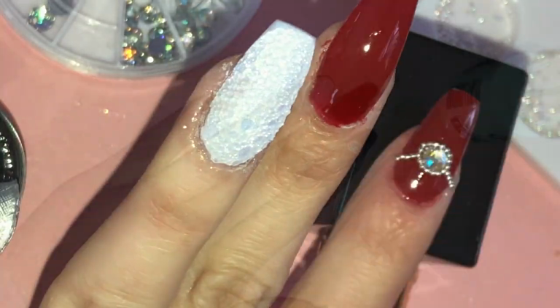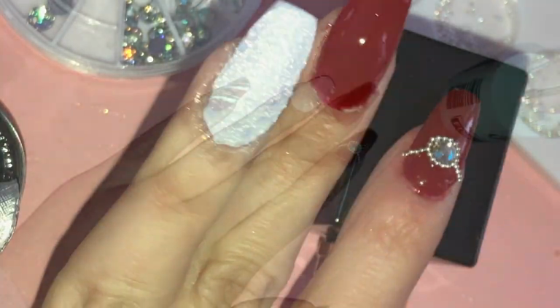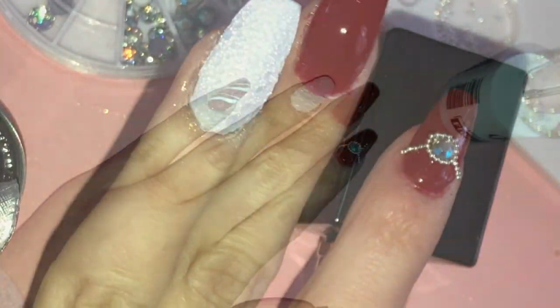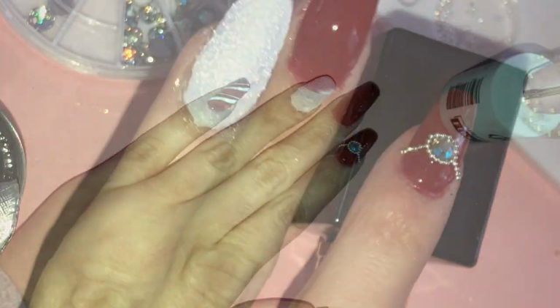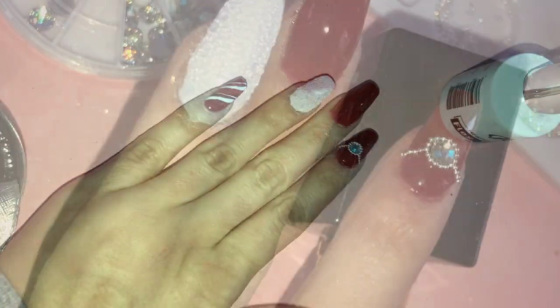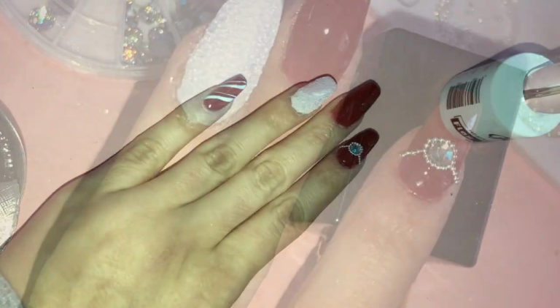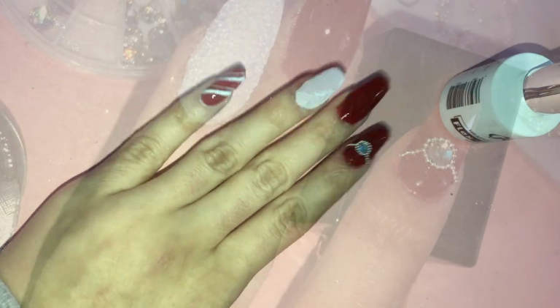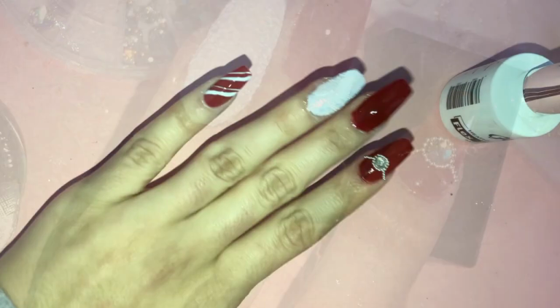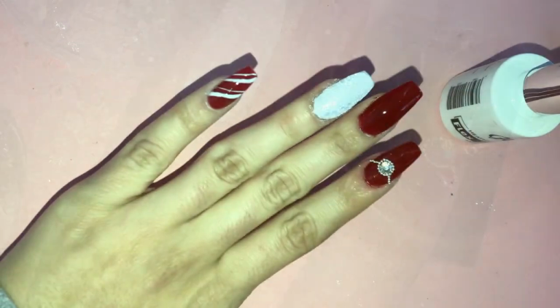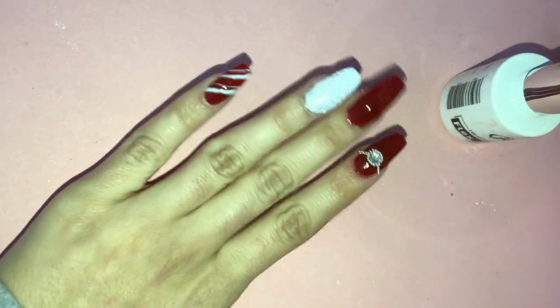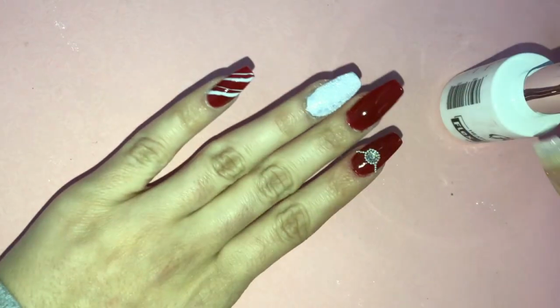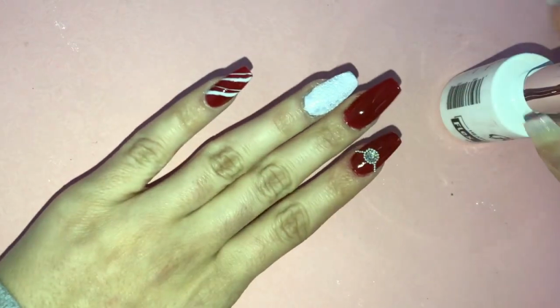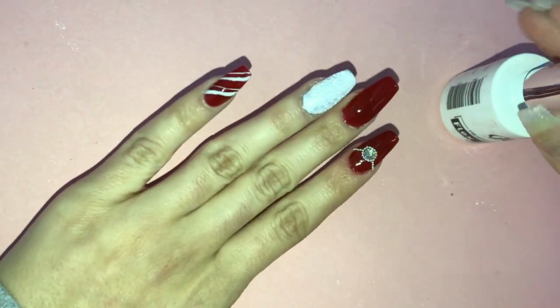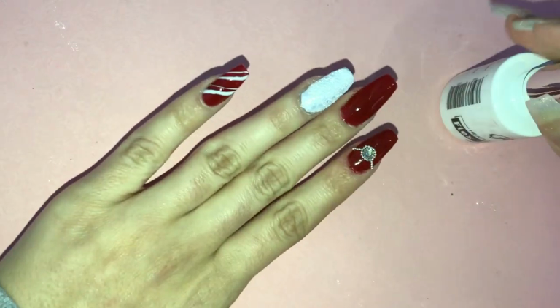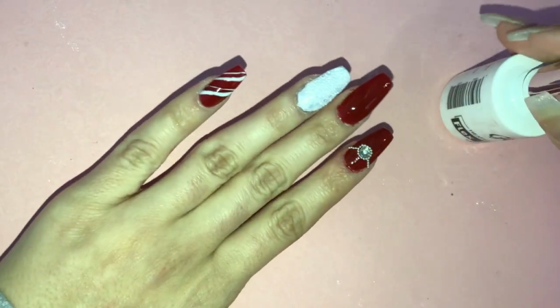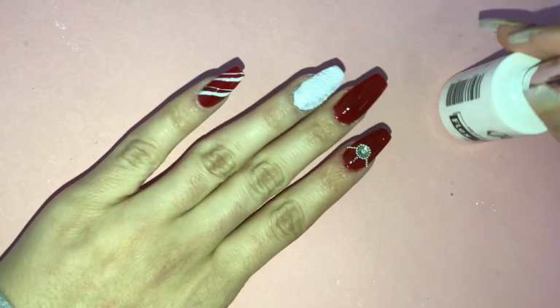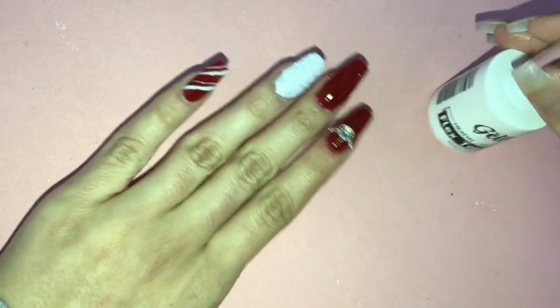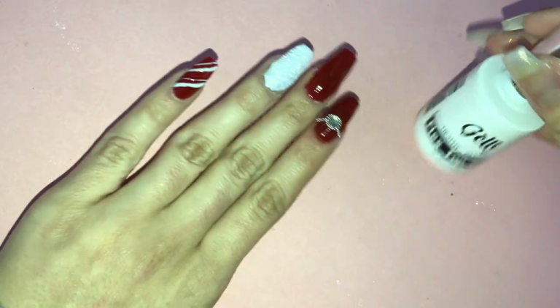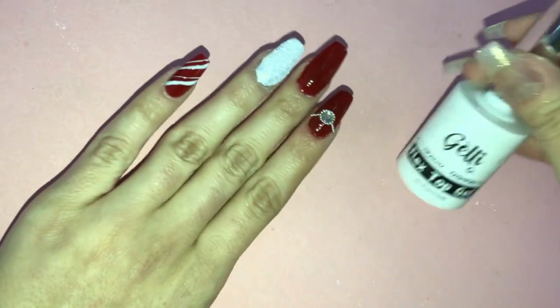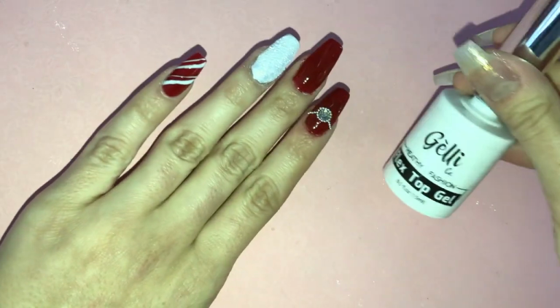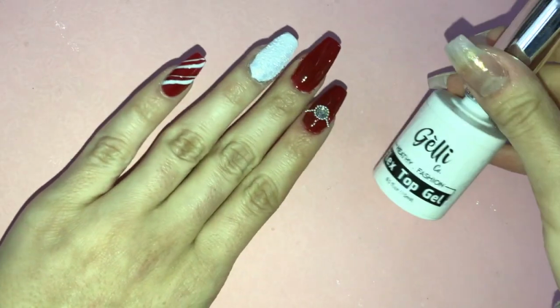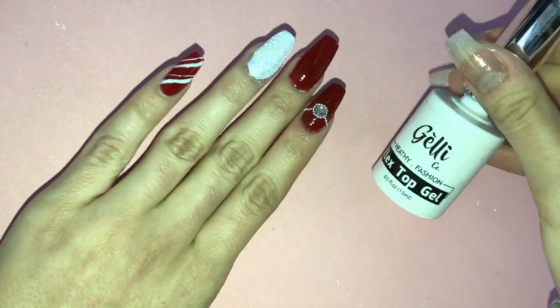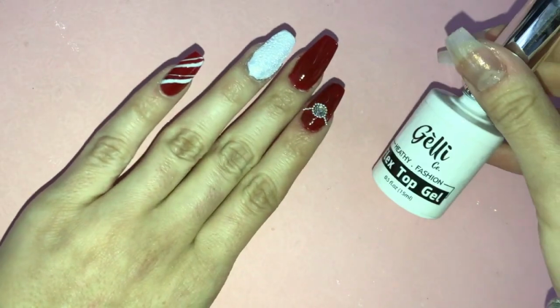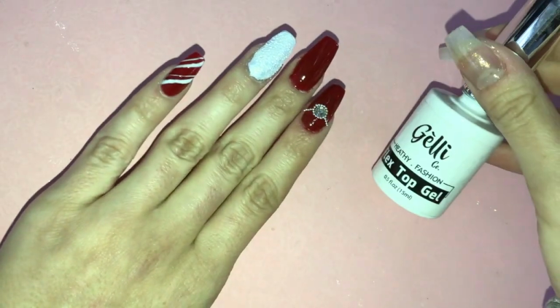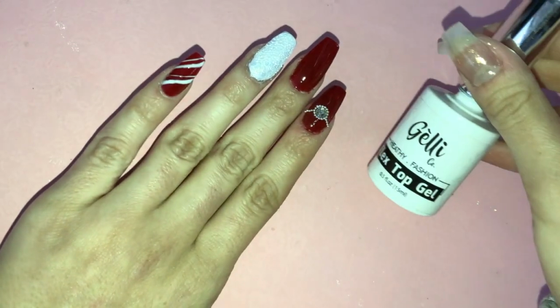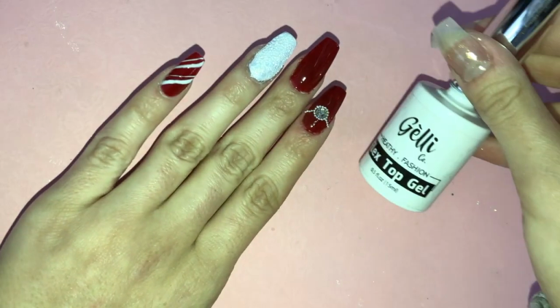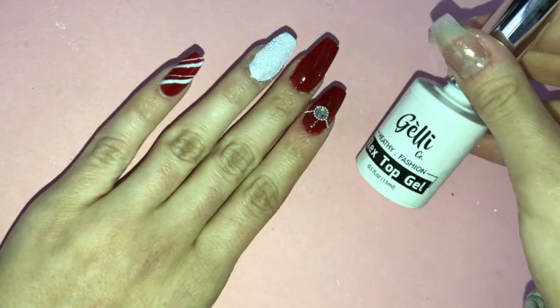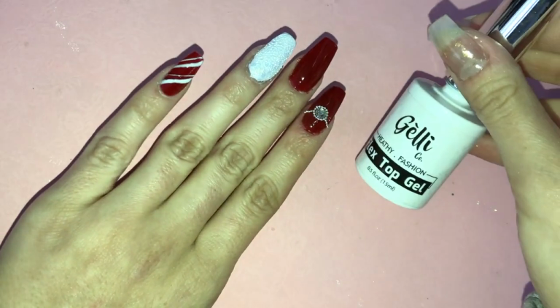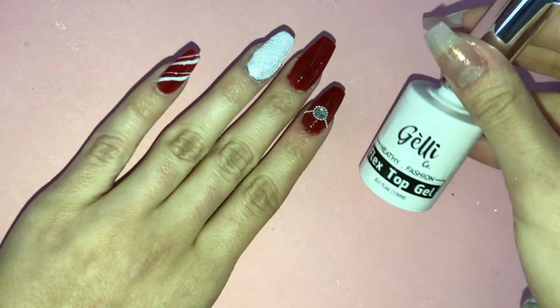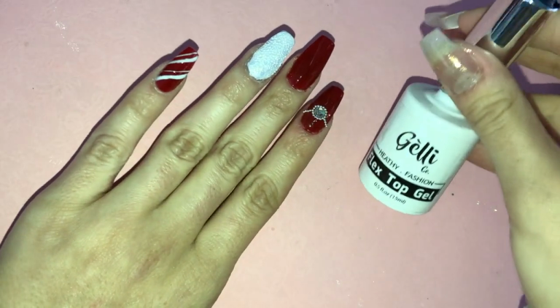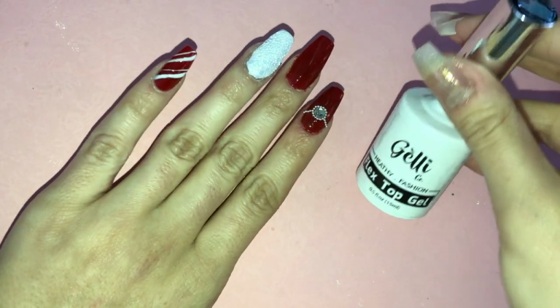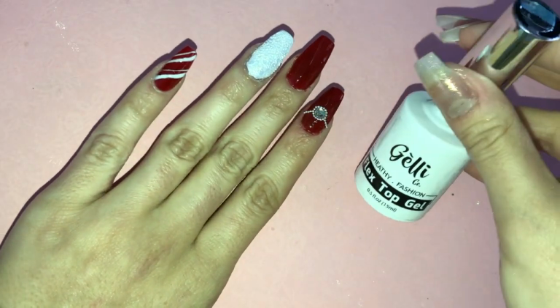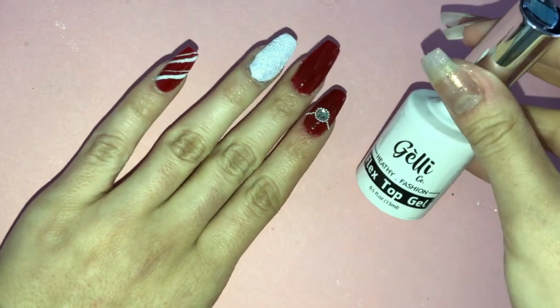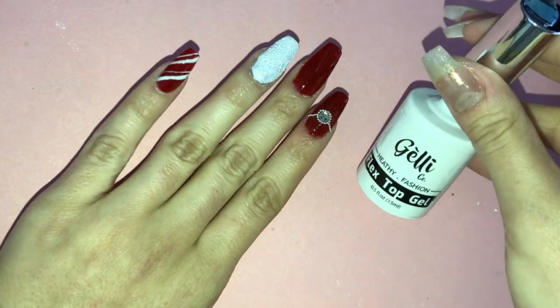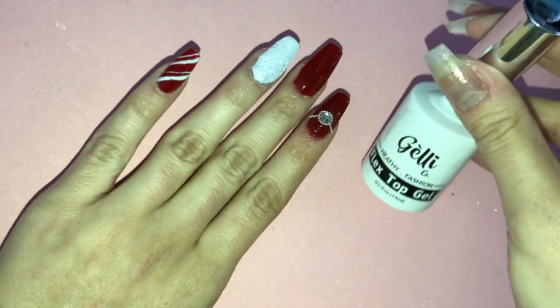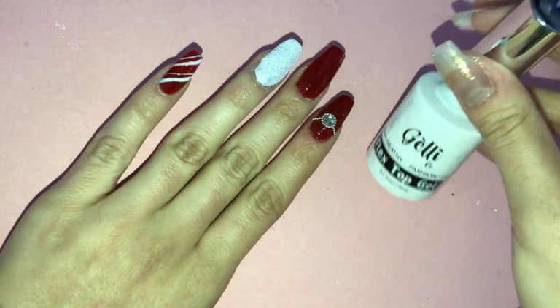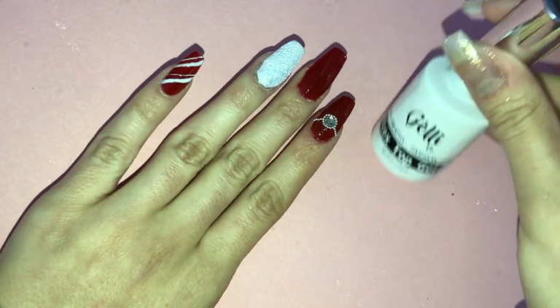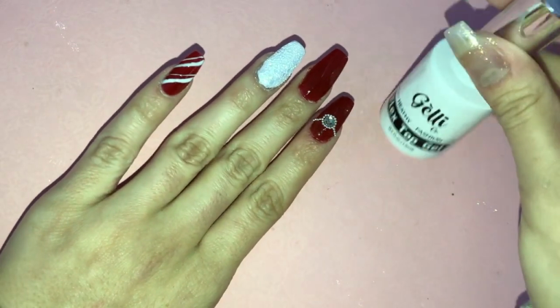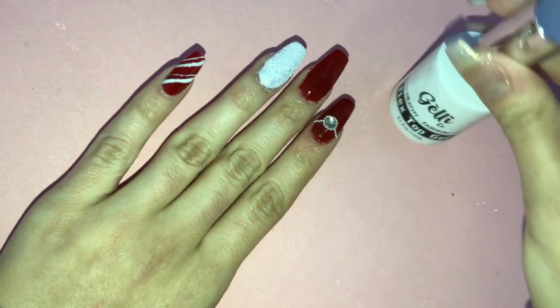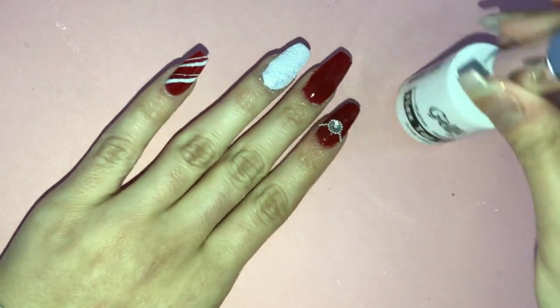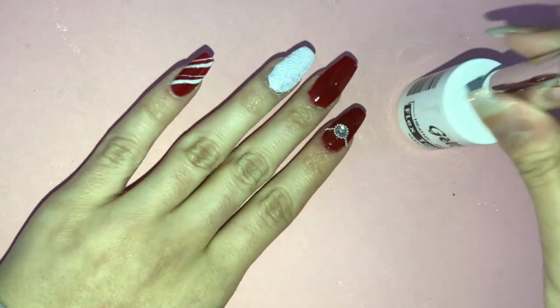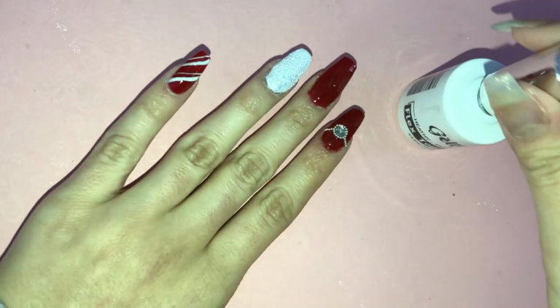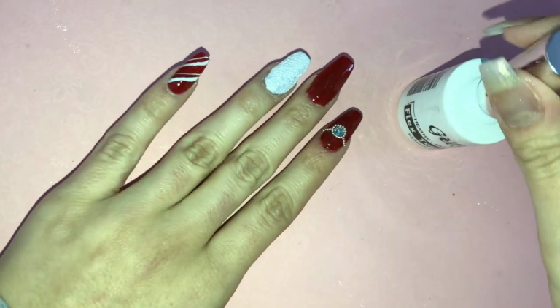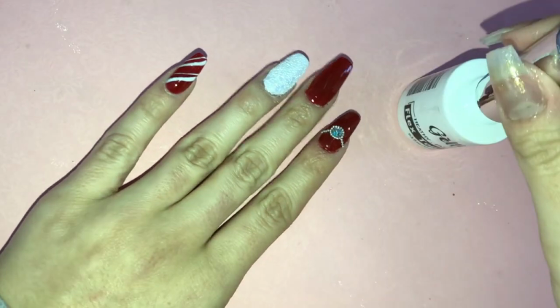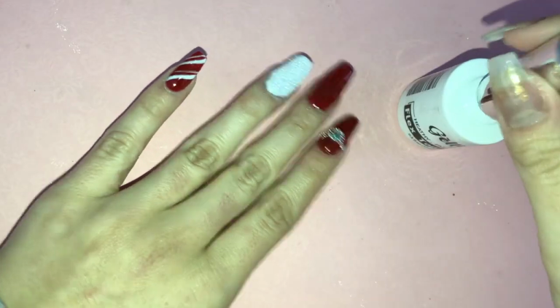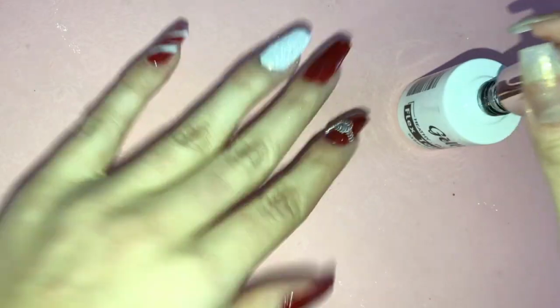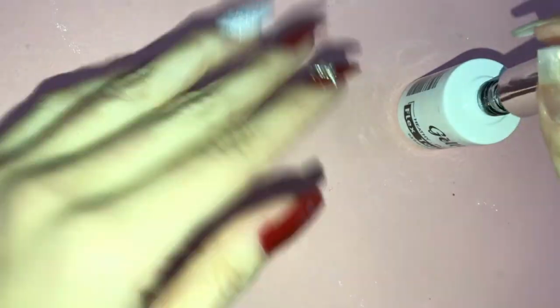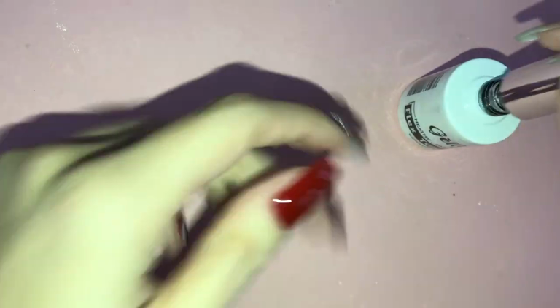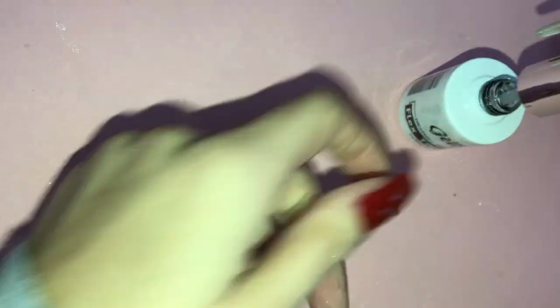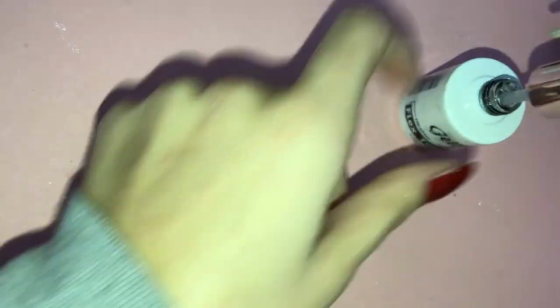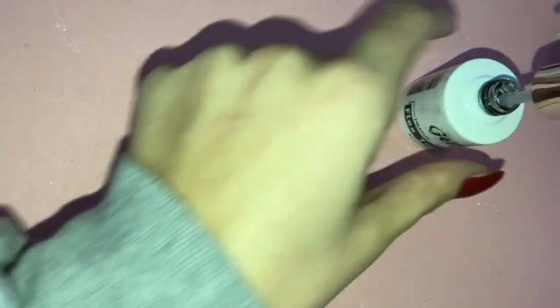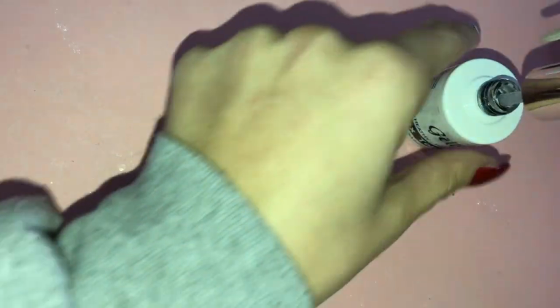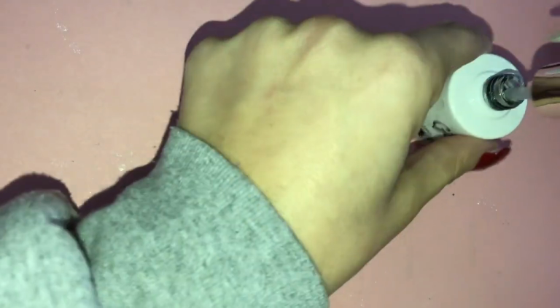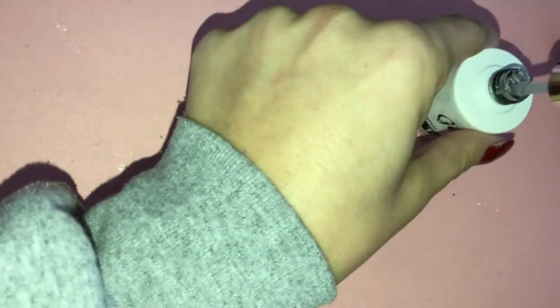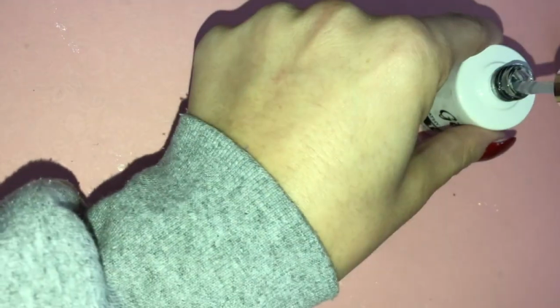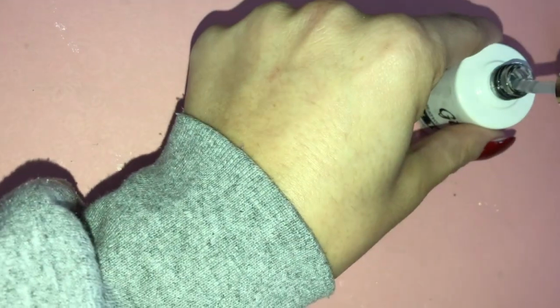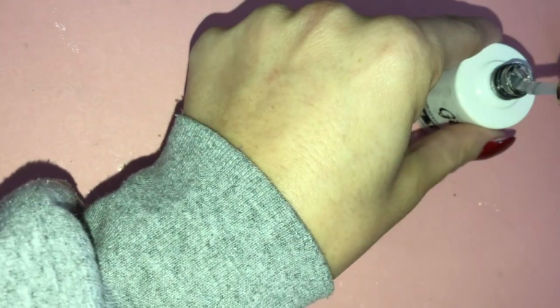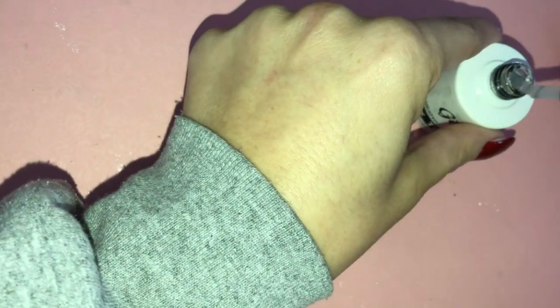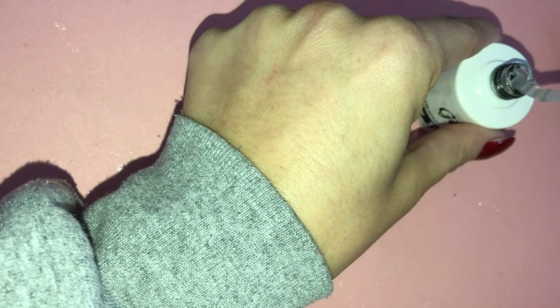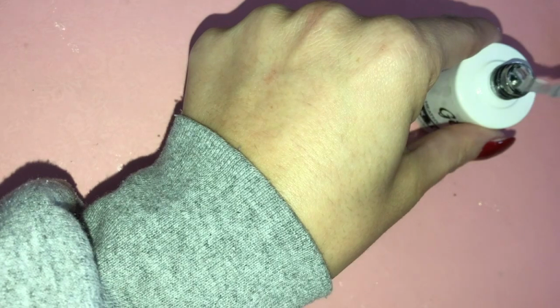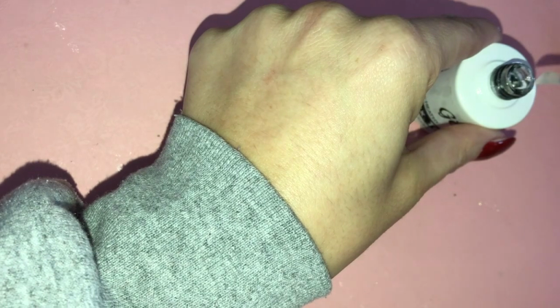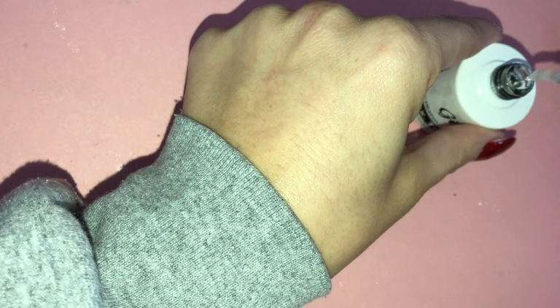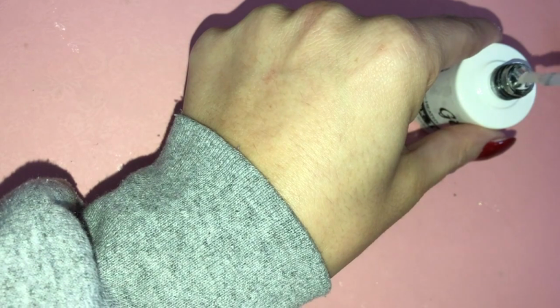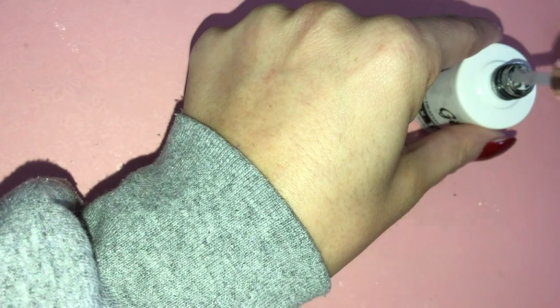The final step here is to apply some top coat gel, so I'm going to do that.